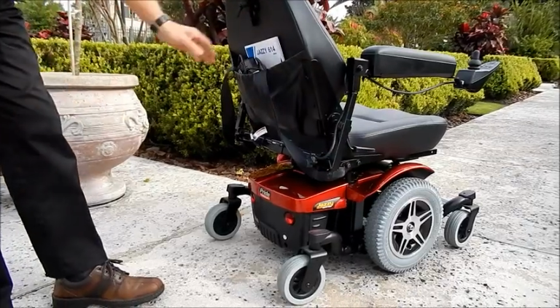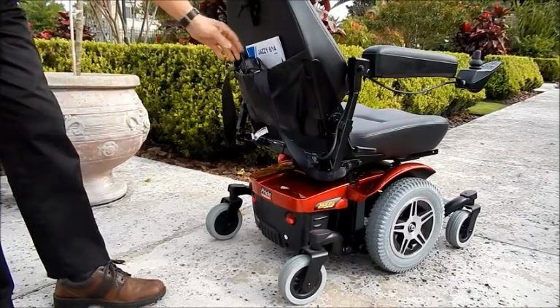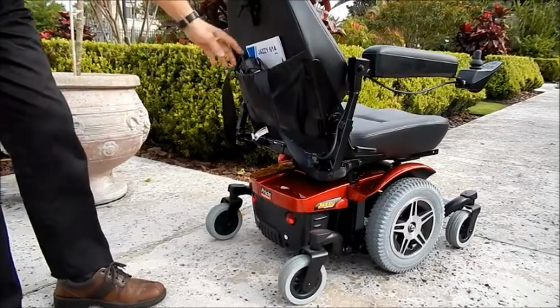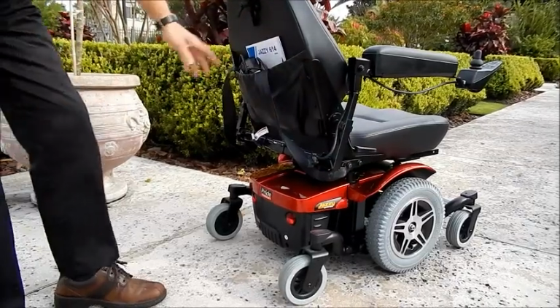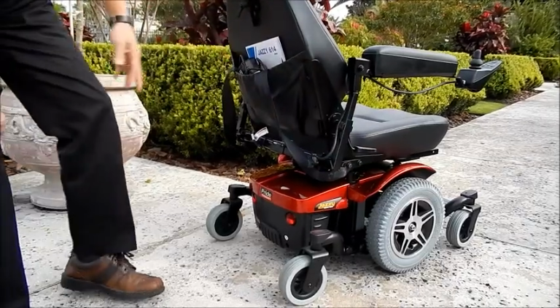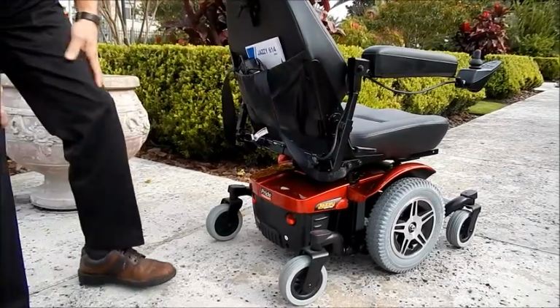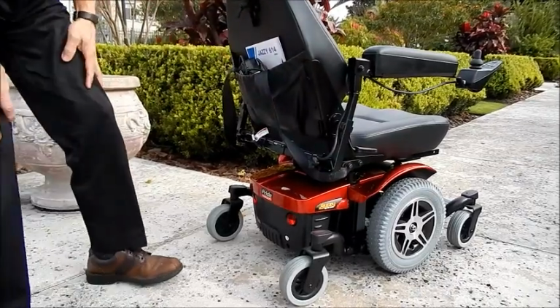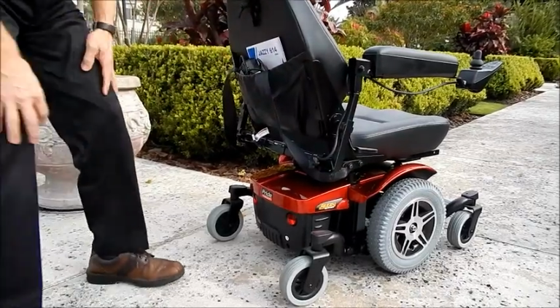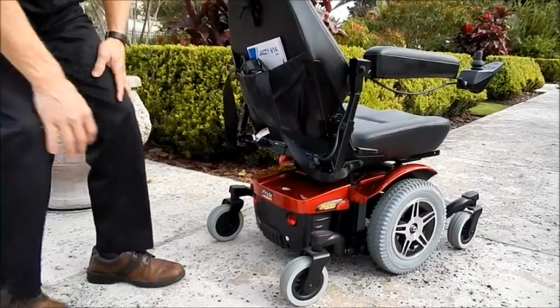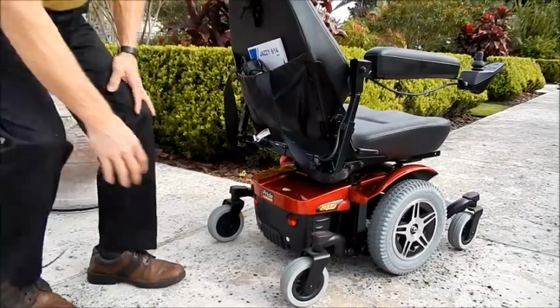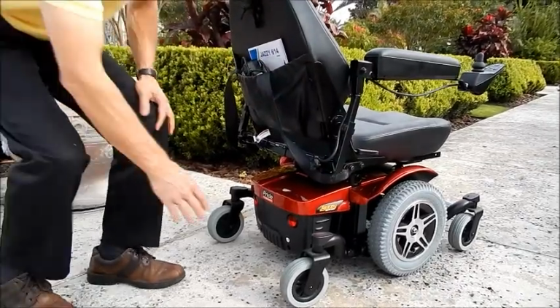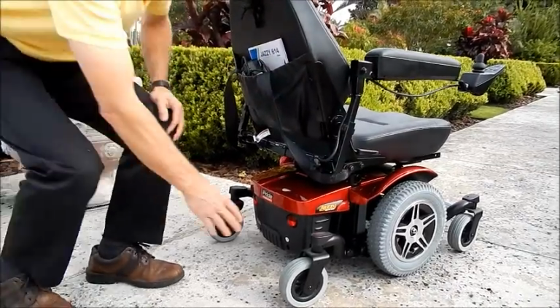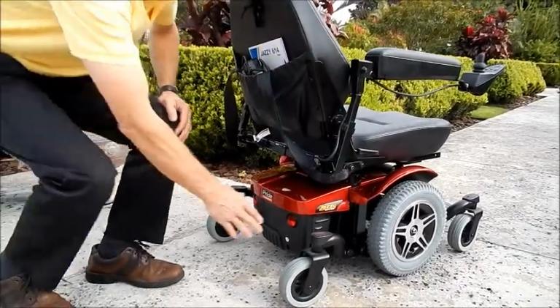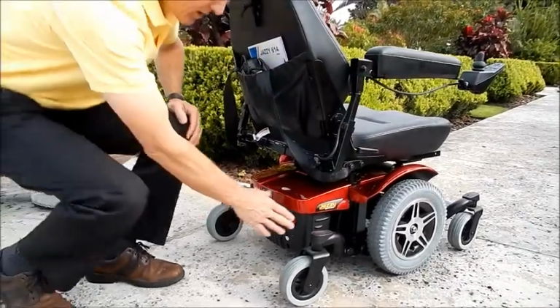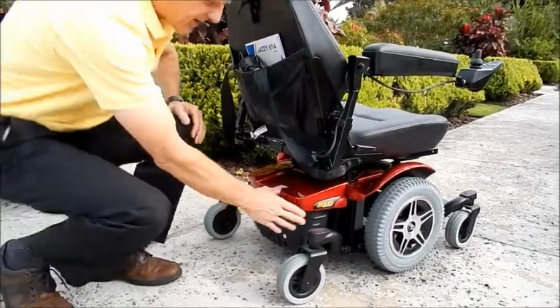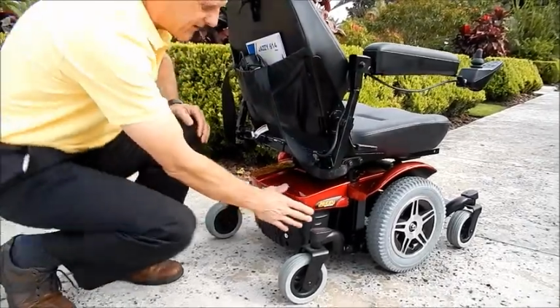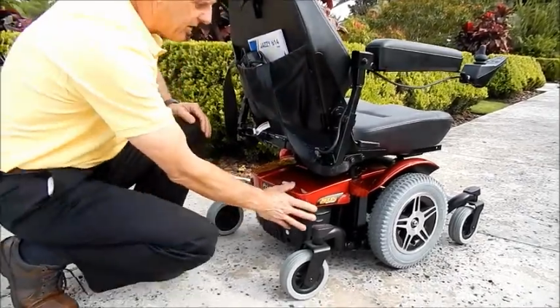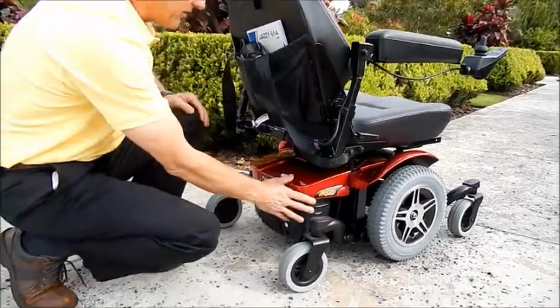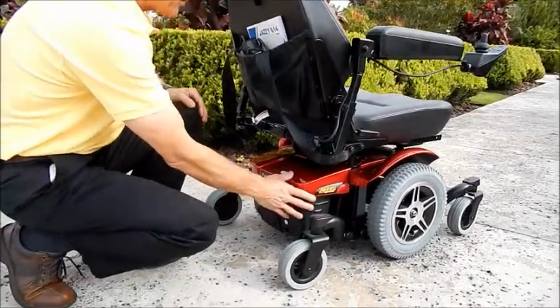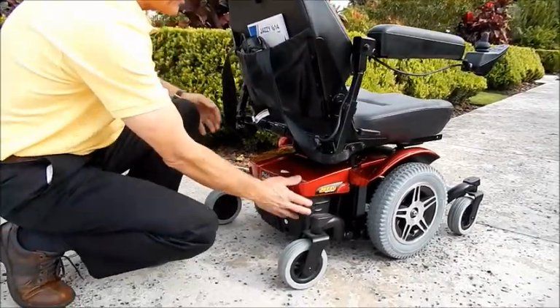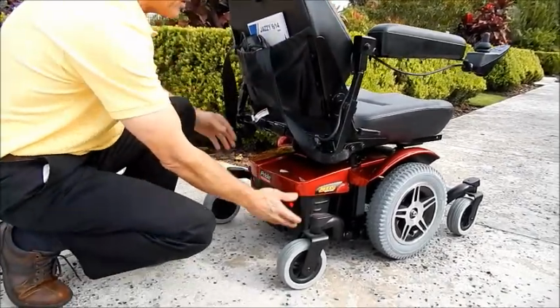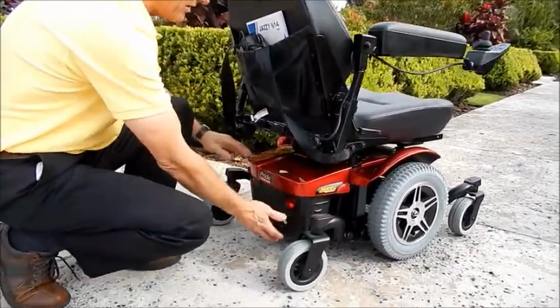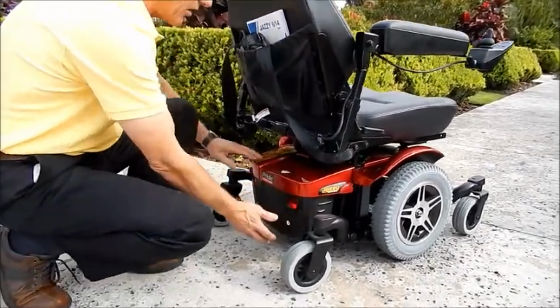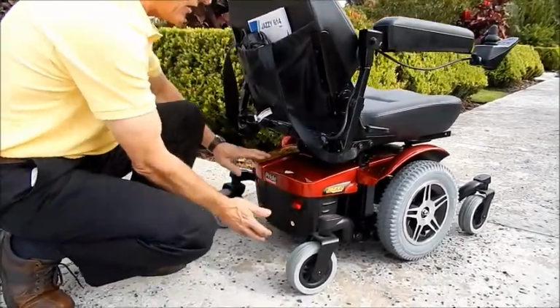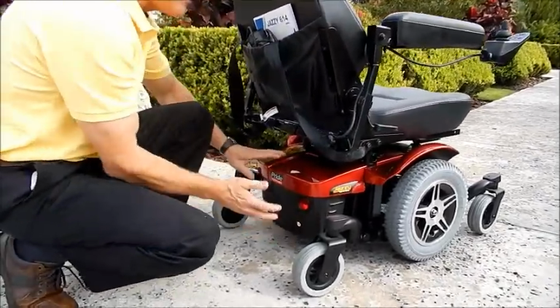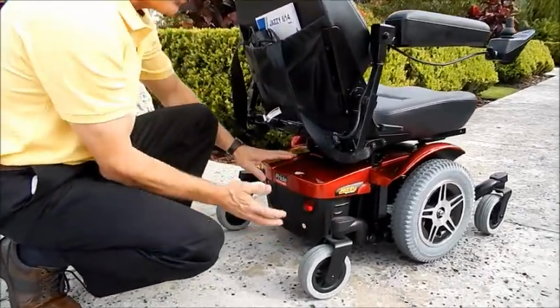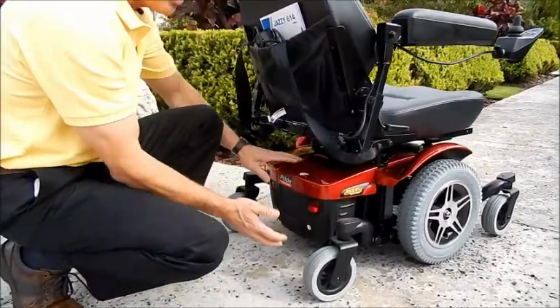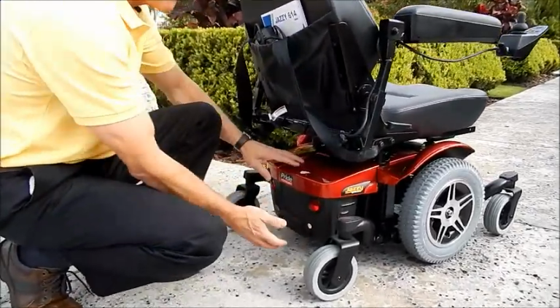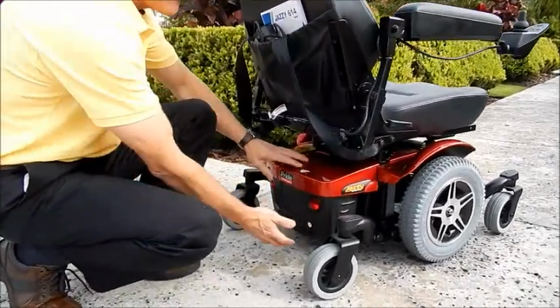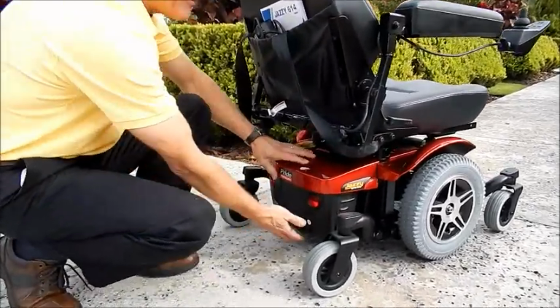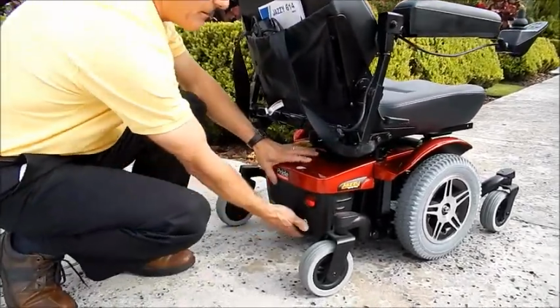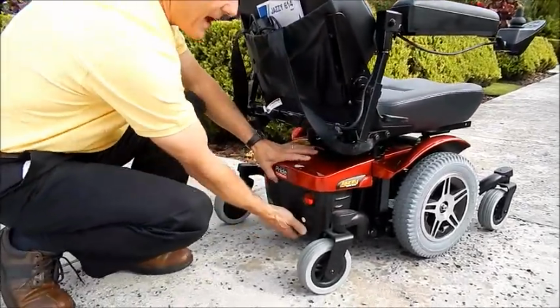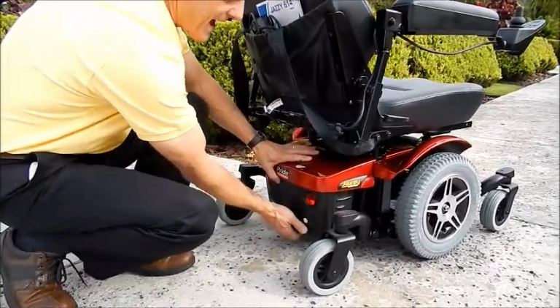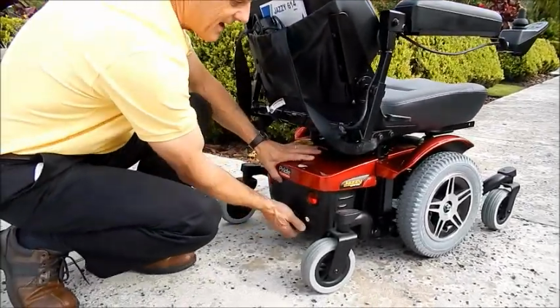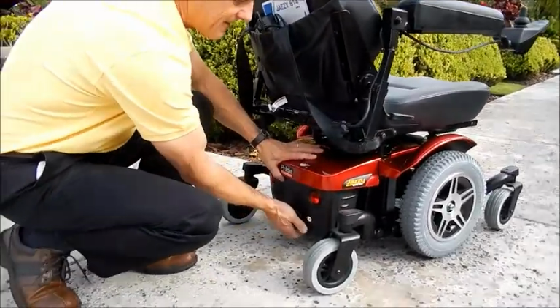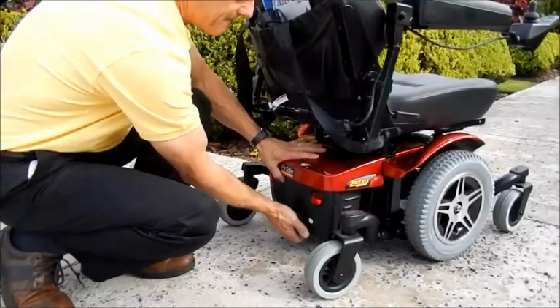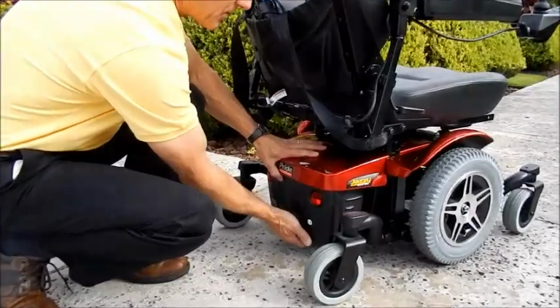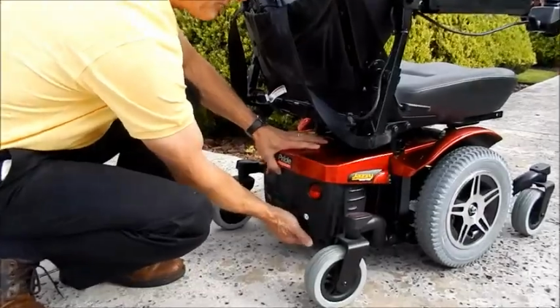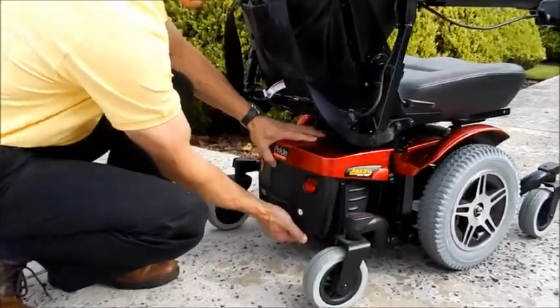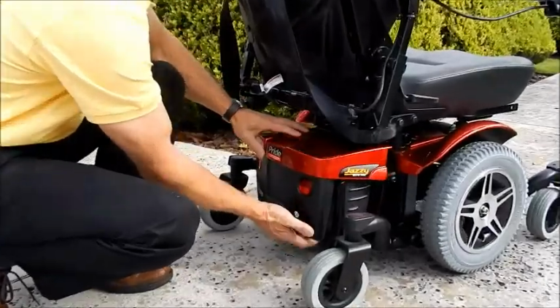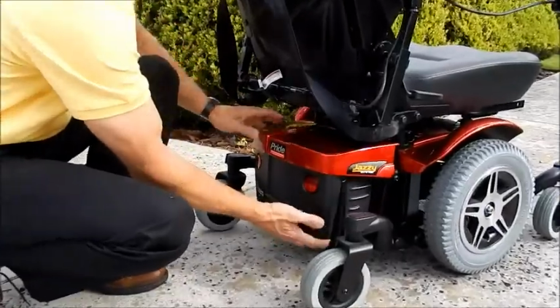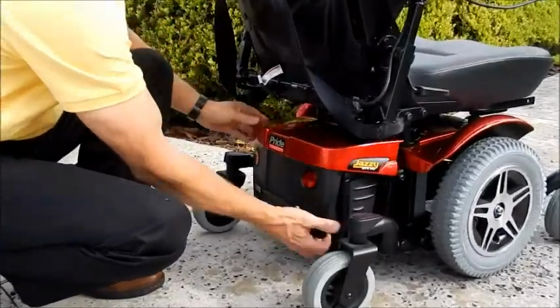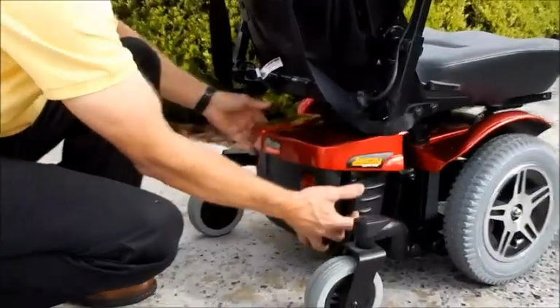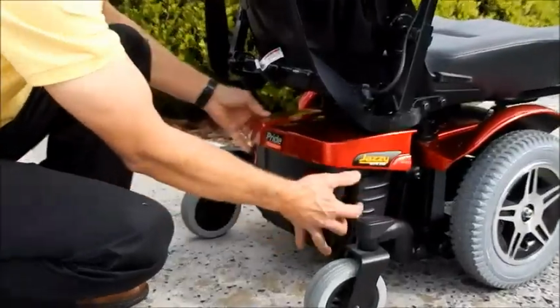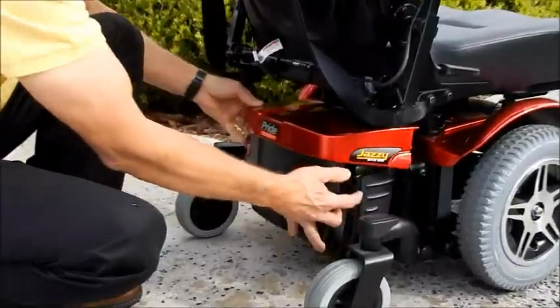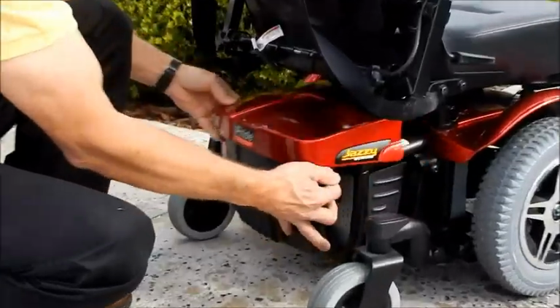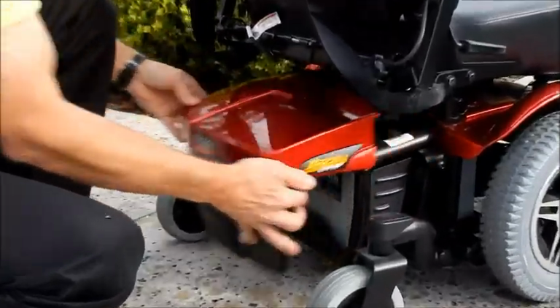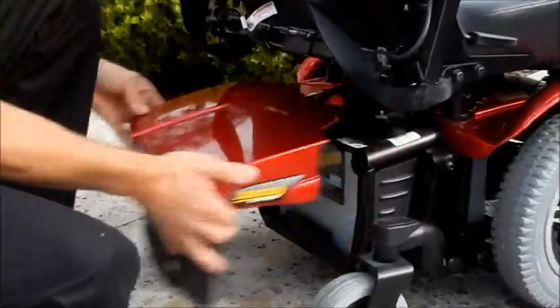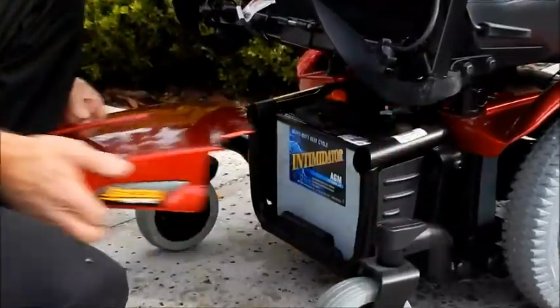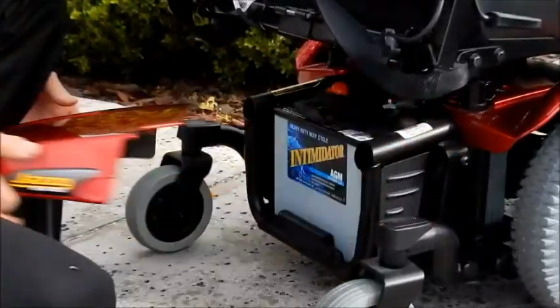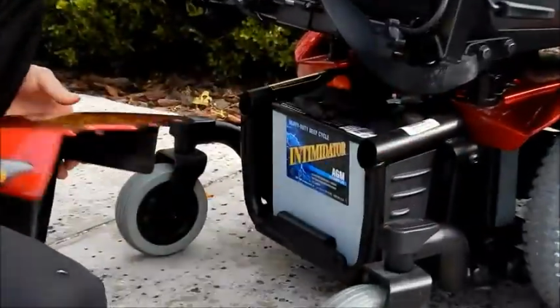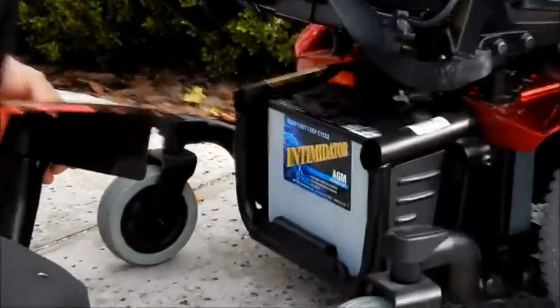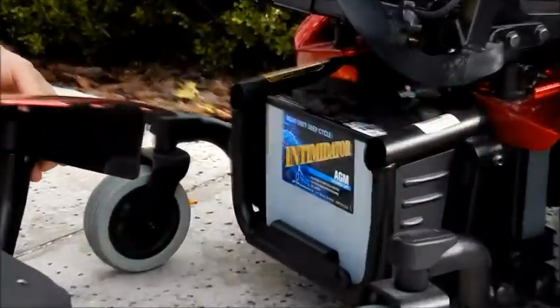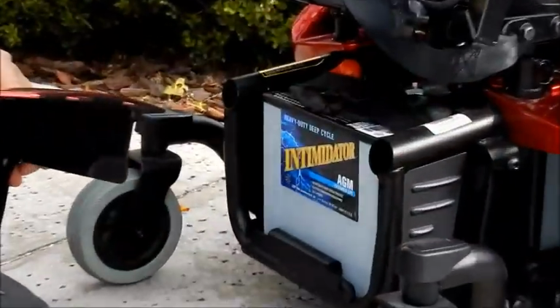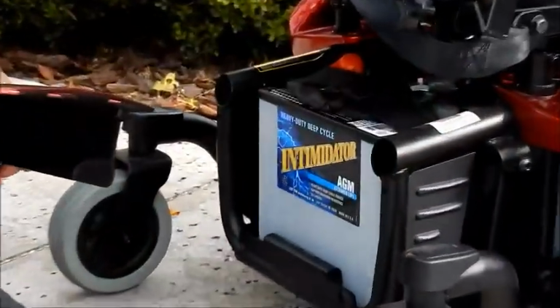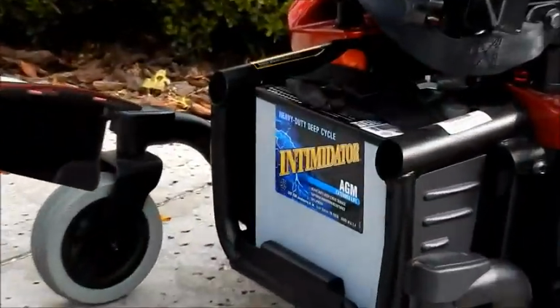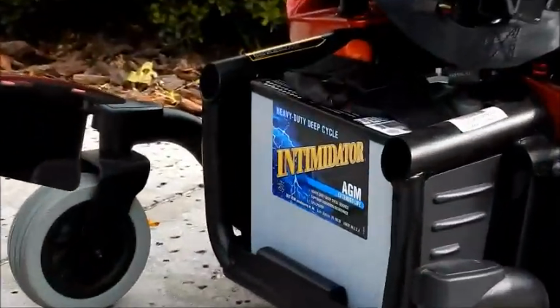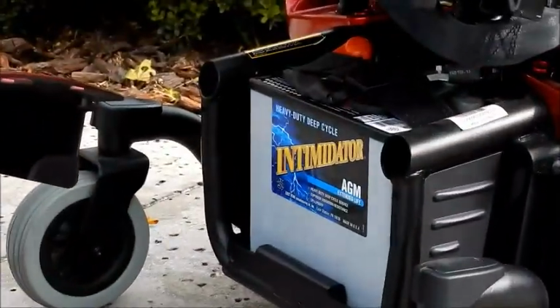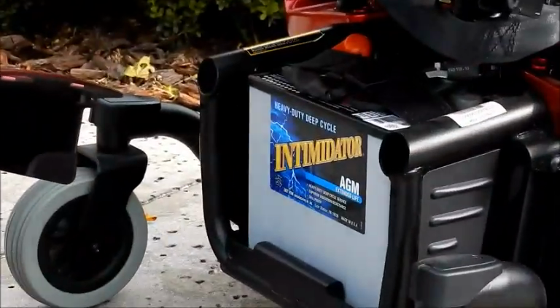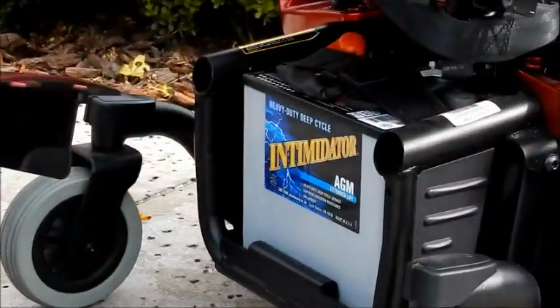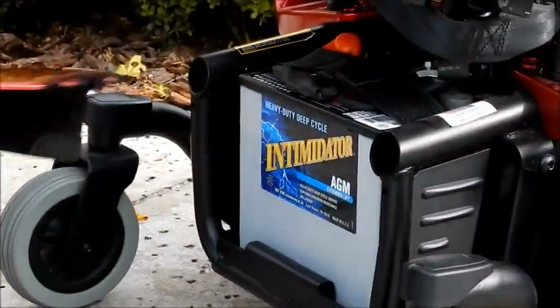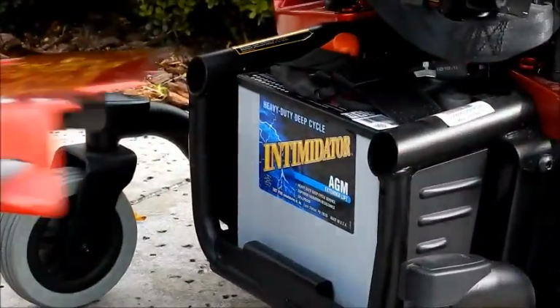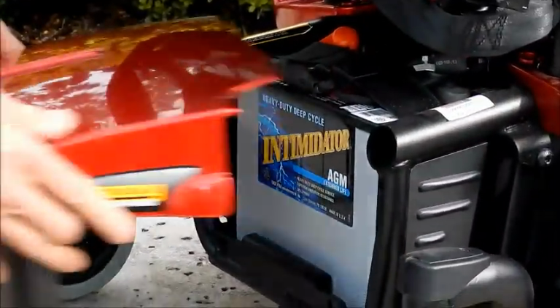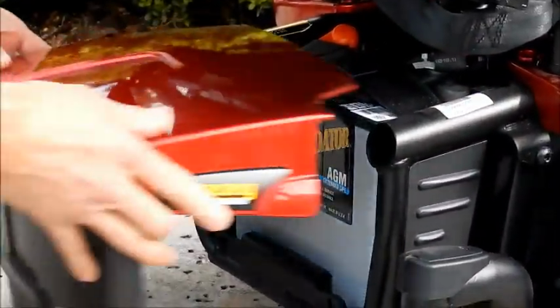This chair has batteries that are installed from the back just by lifting this cover, and the batteries are right here in the back.